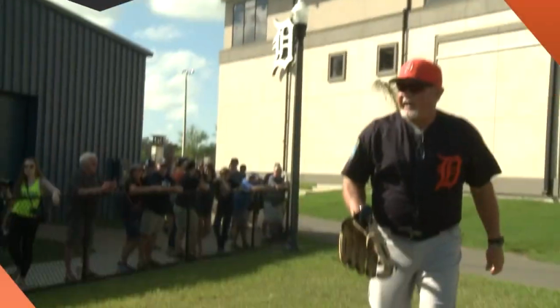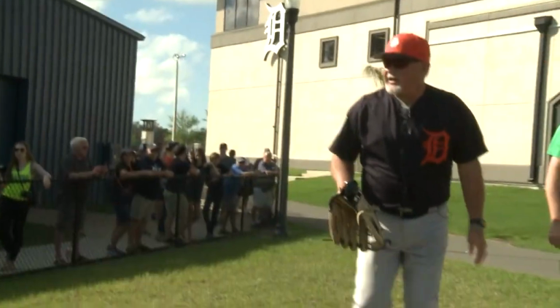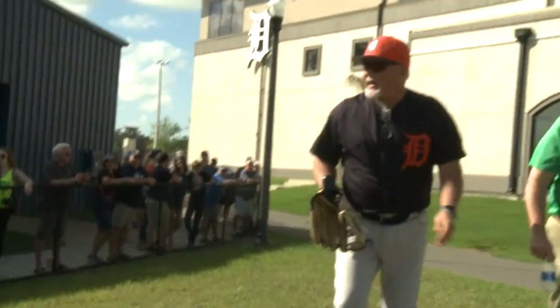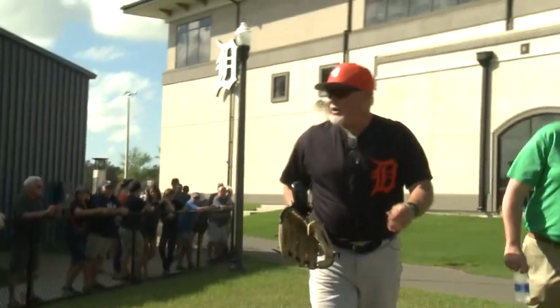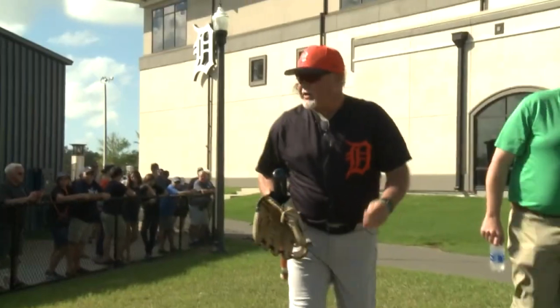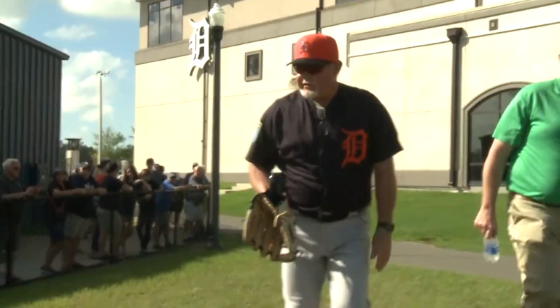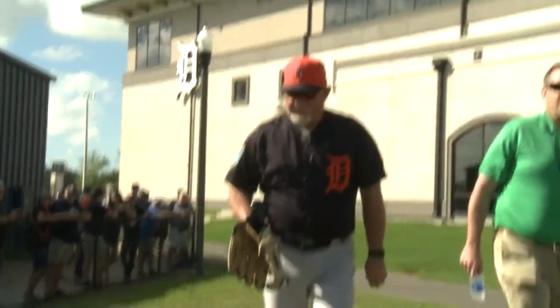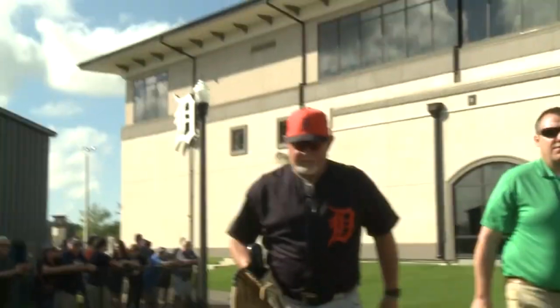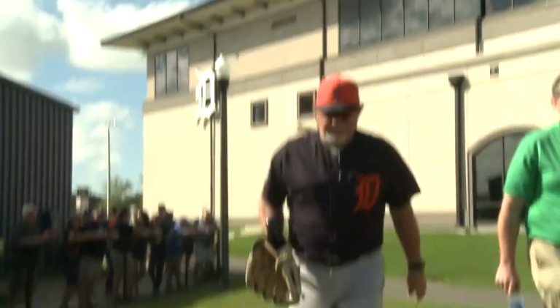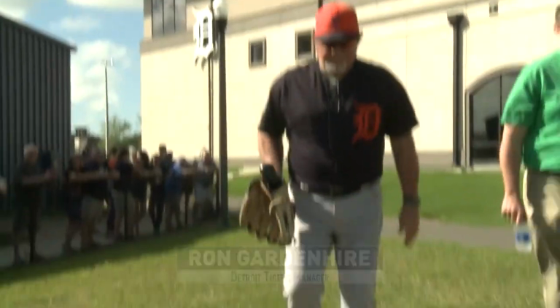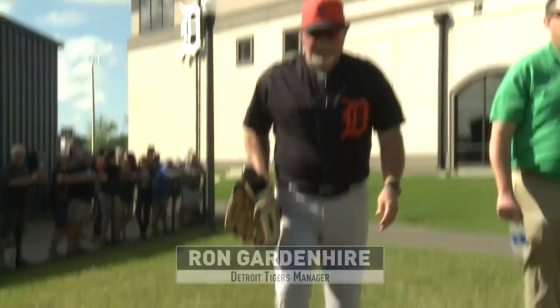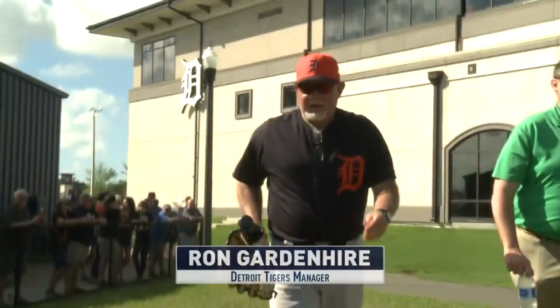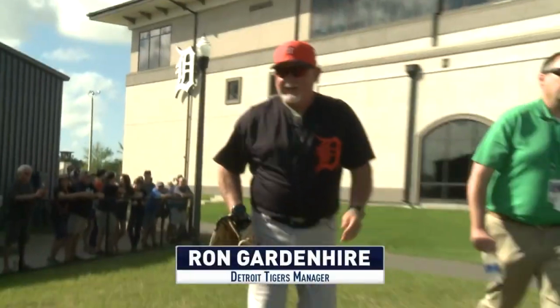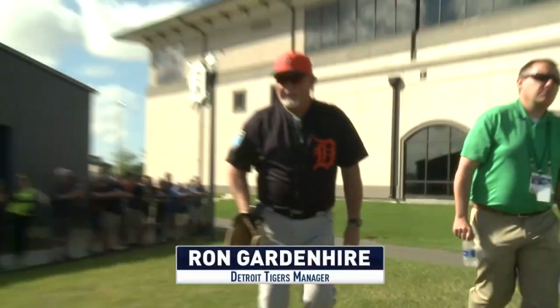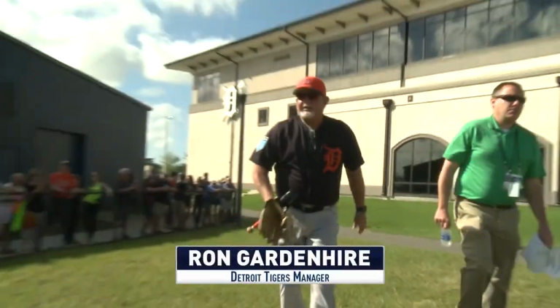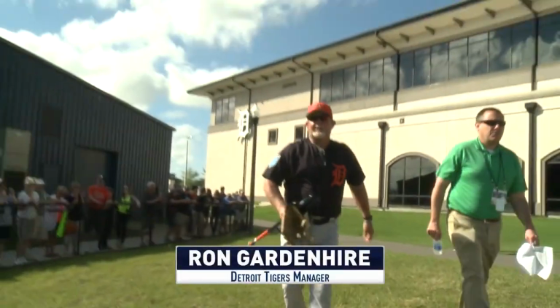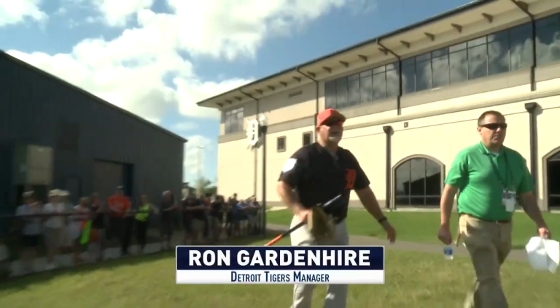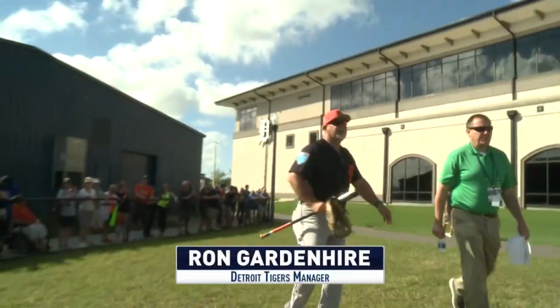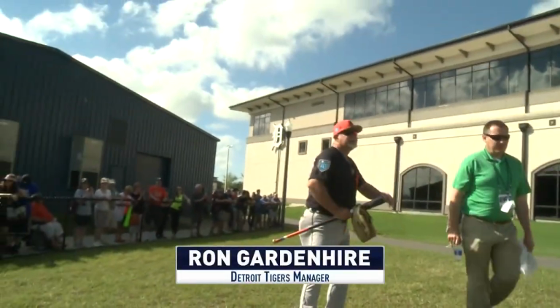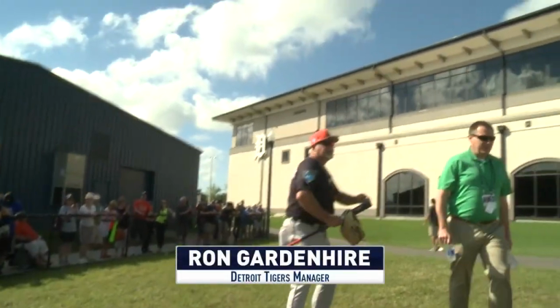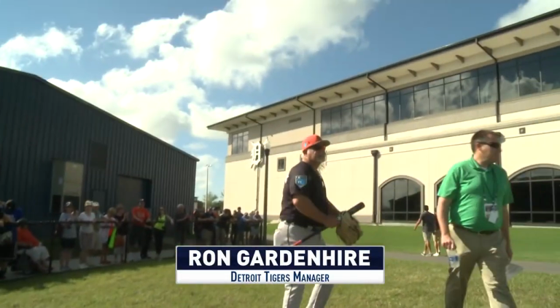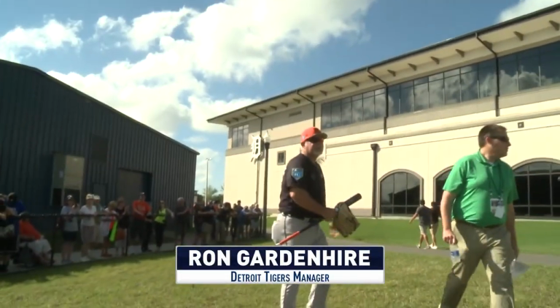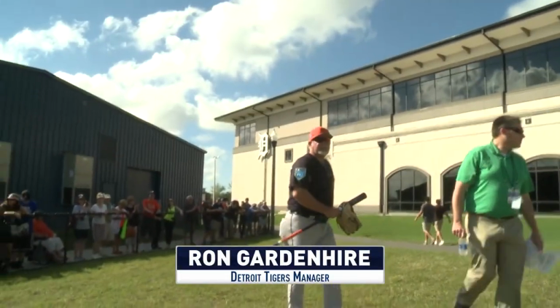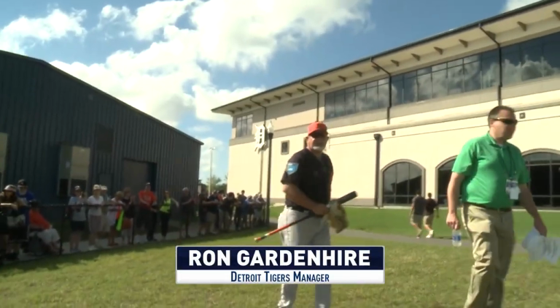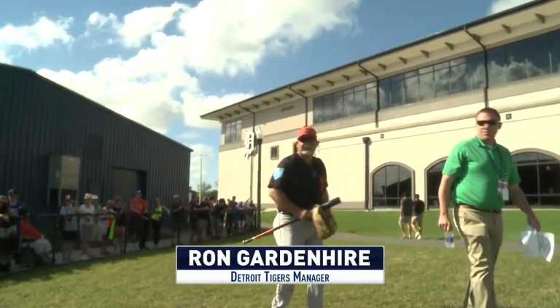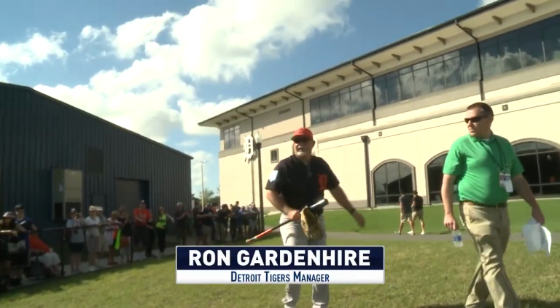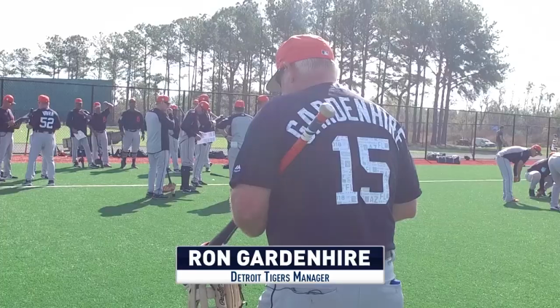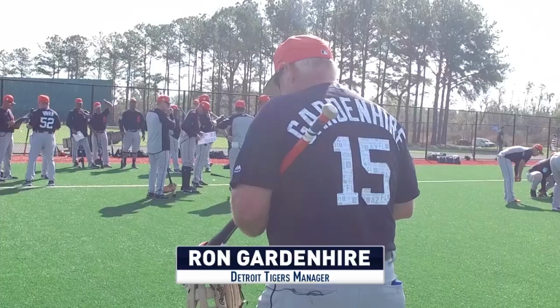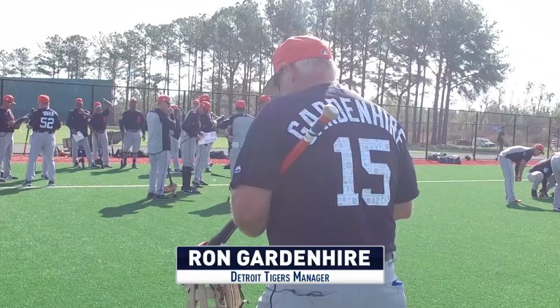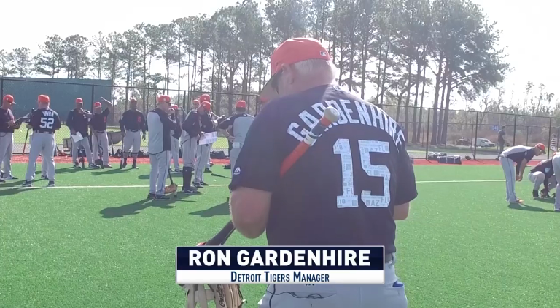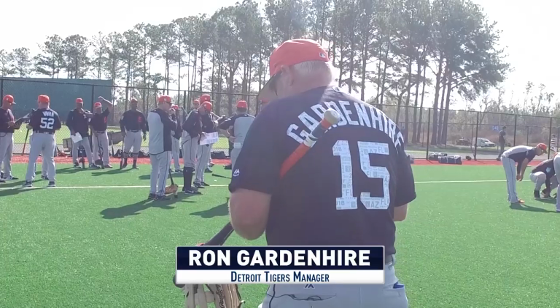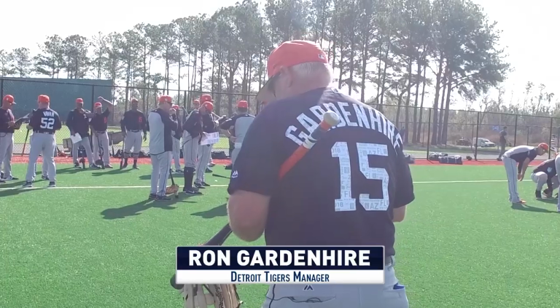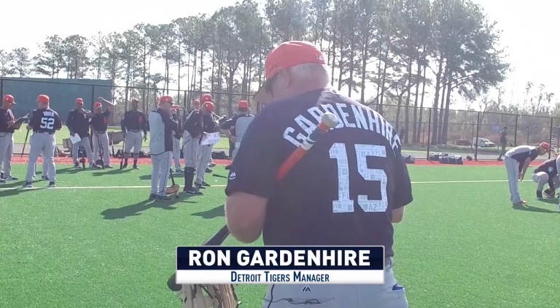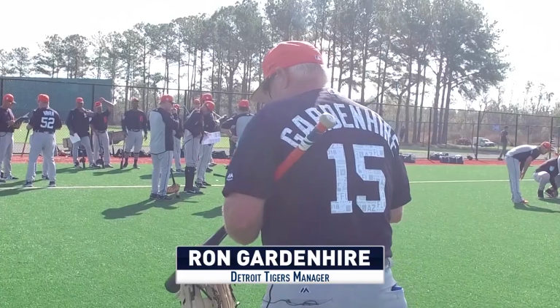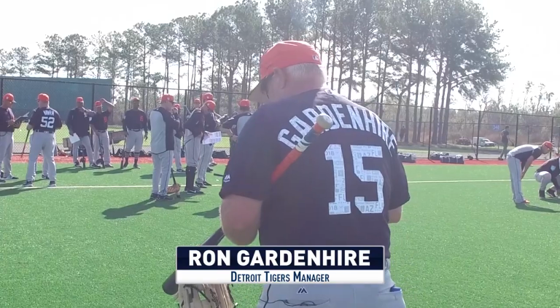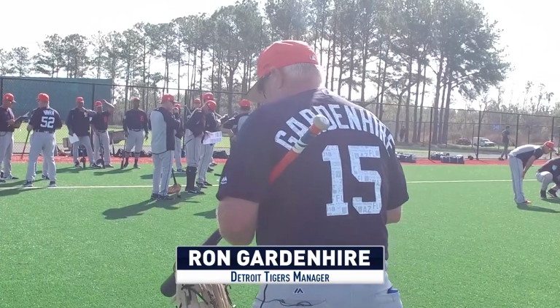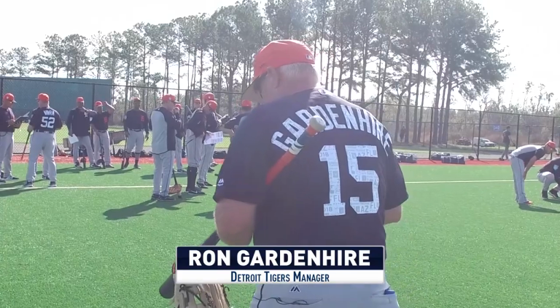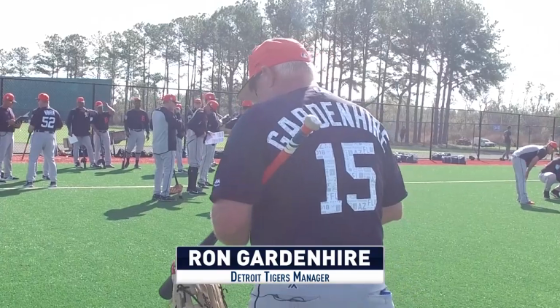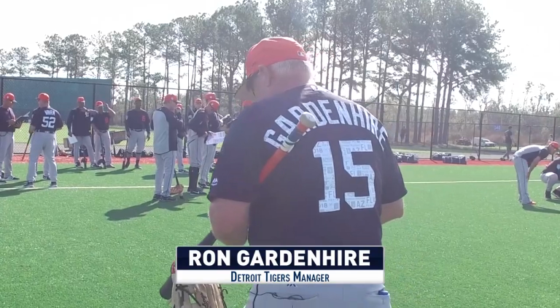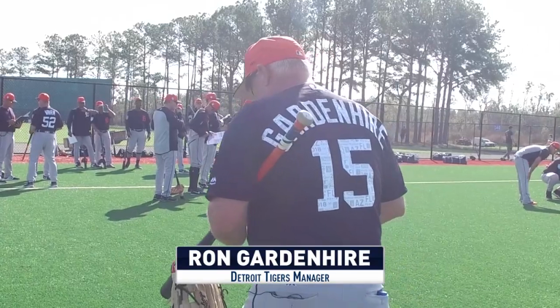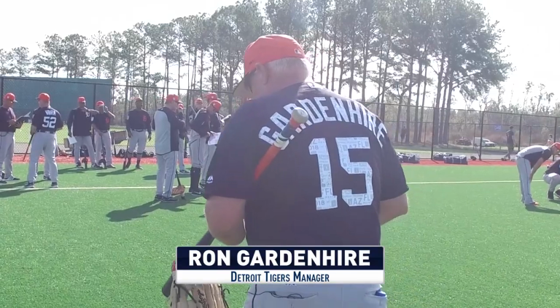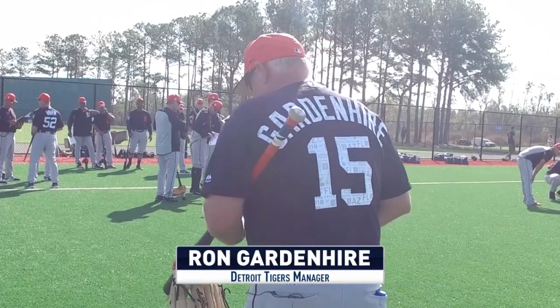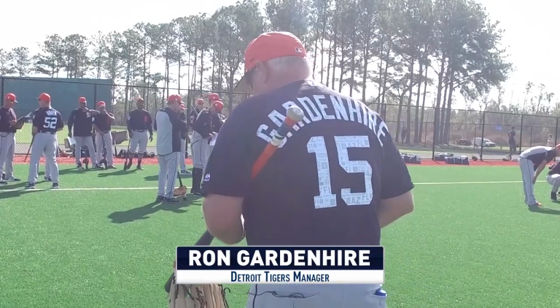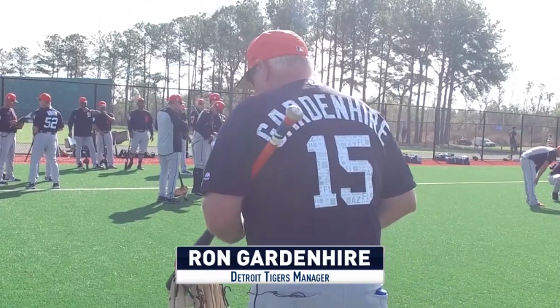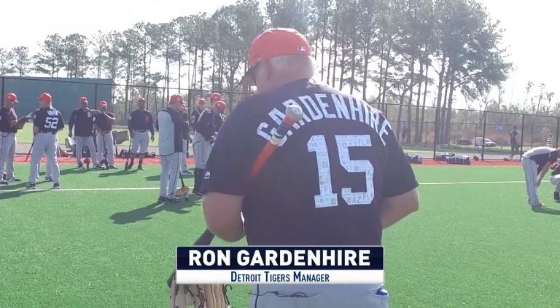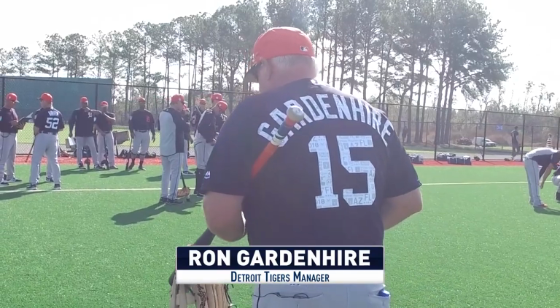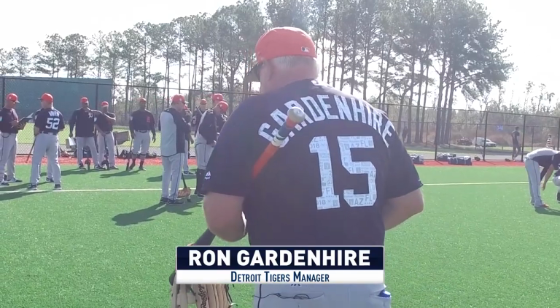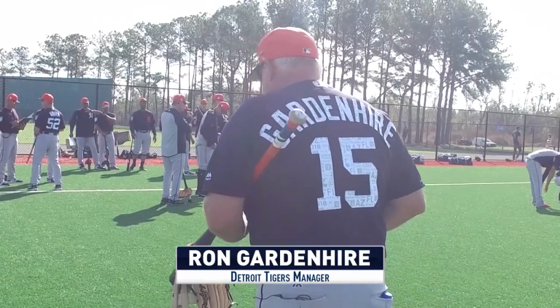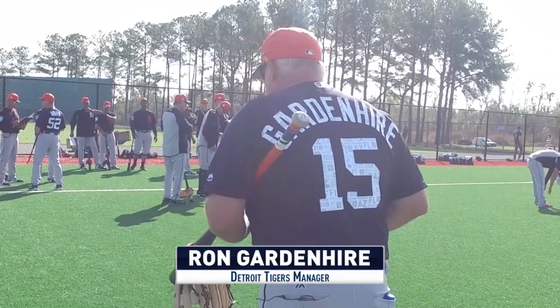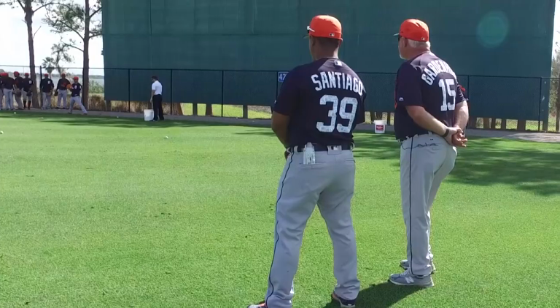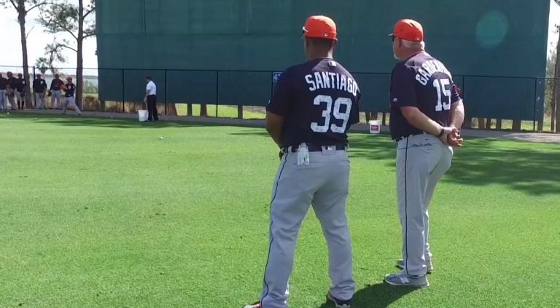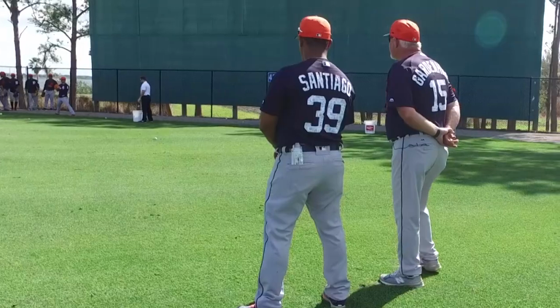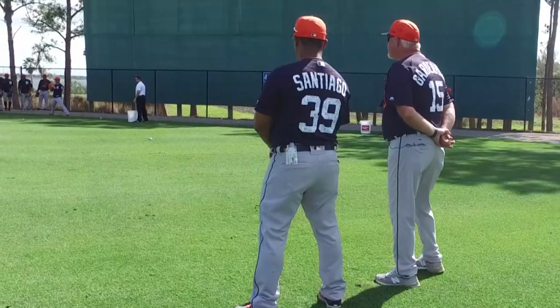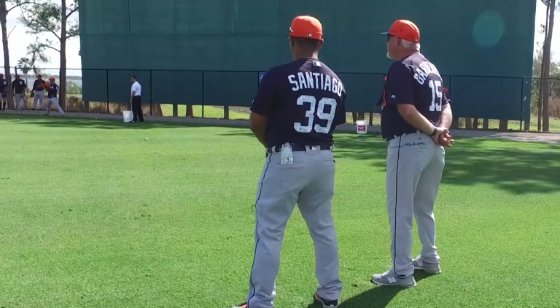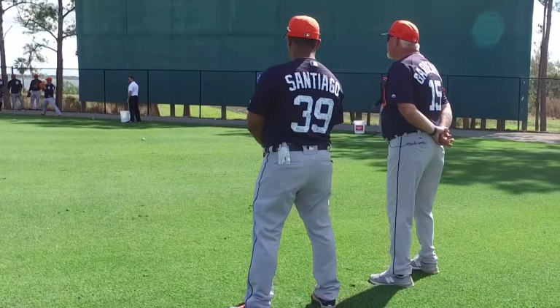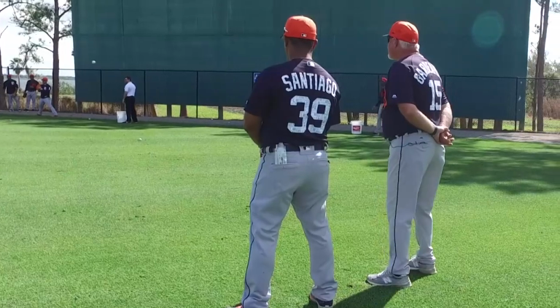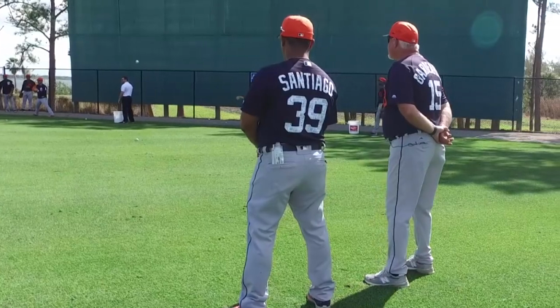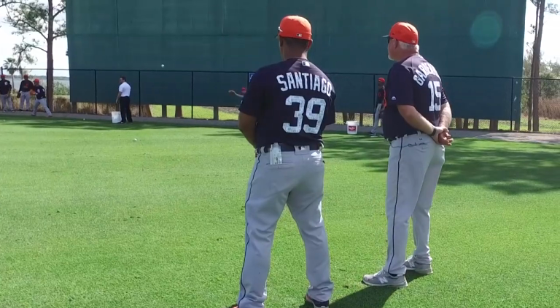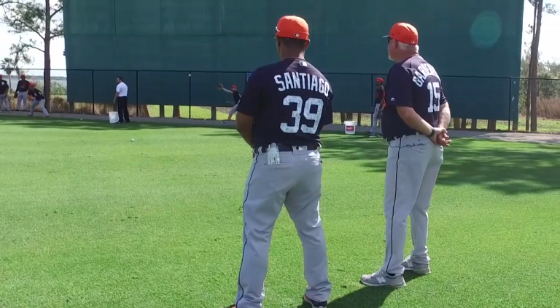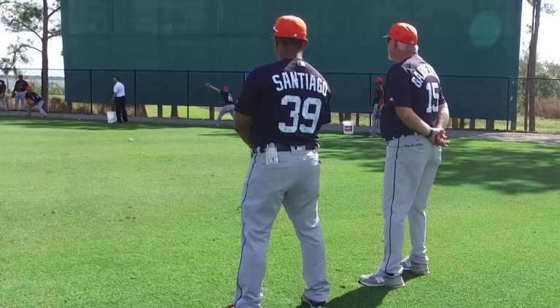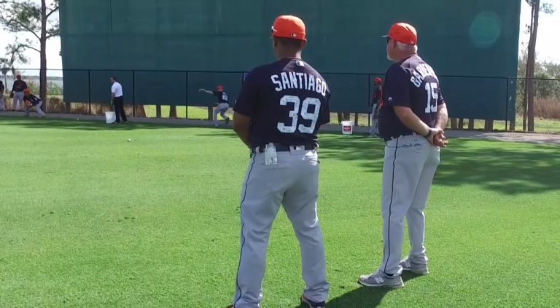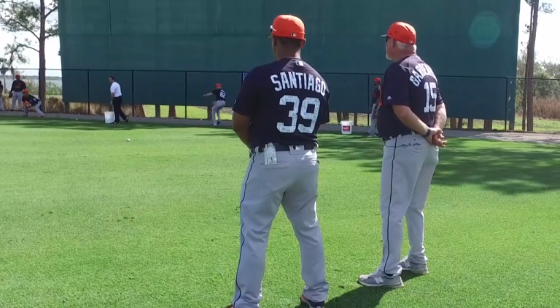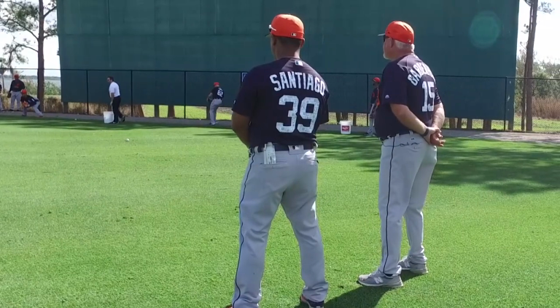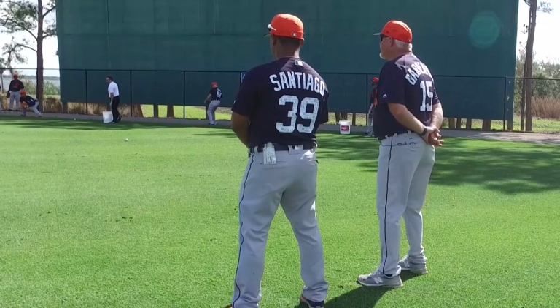Howdy, howdy. Look at this jersey — I don't wear them during the year. Ready for this? Yeah. All right.